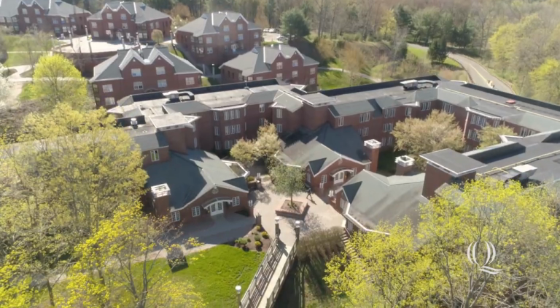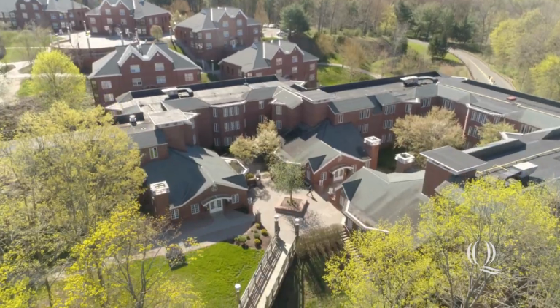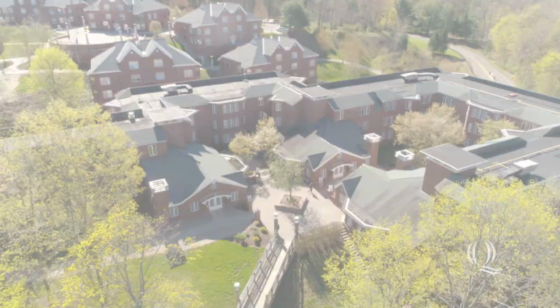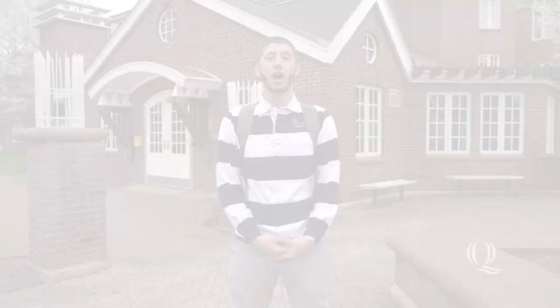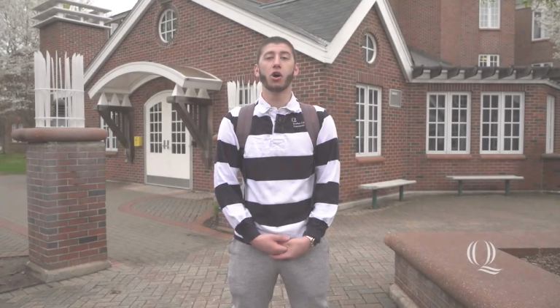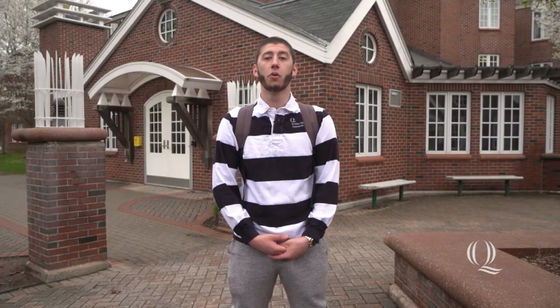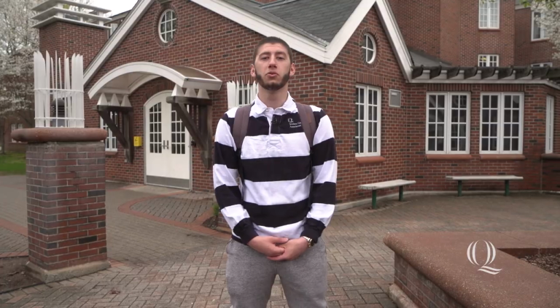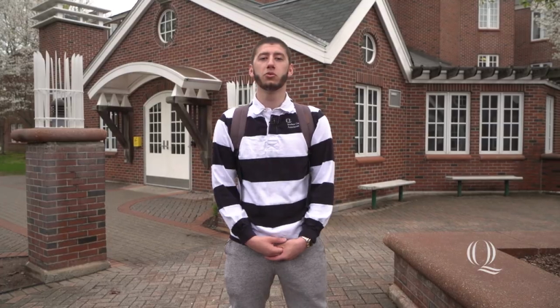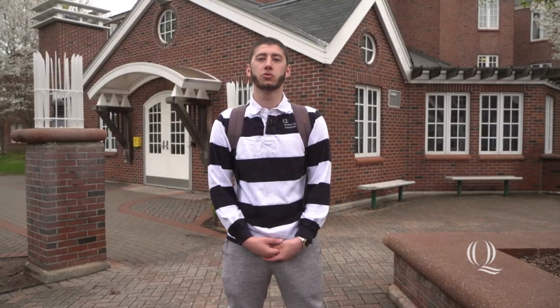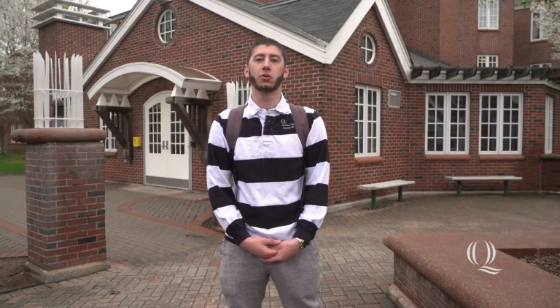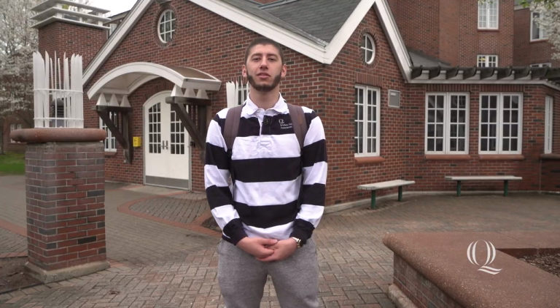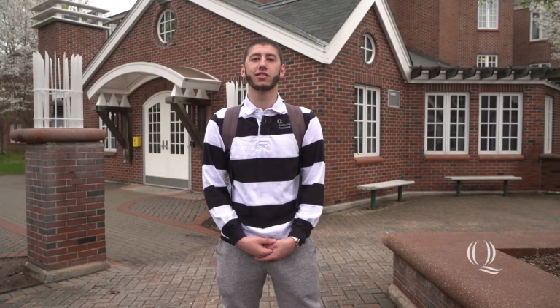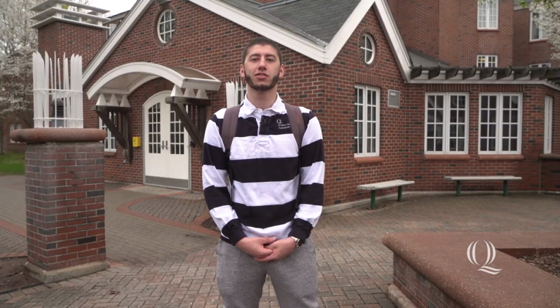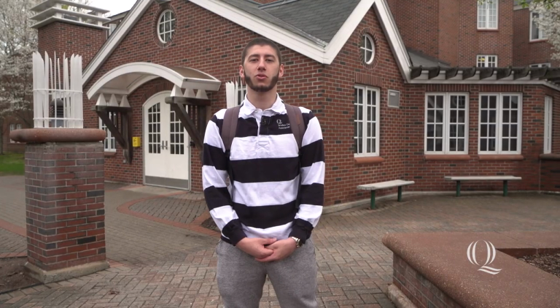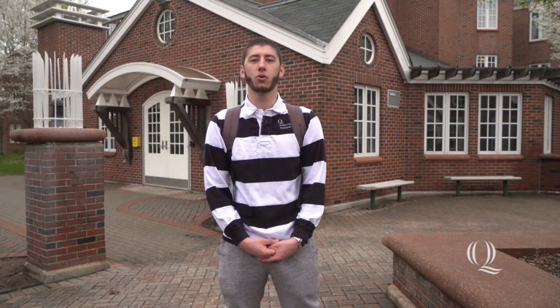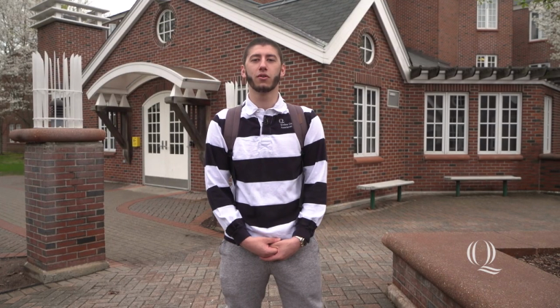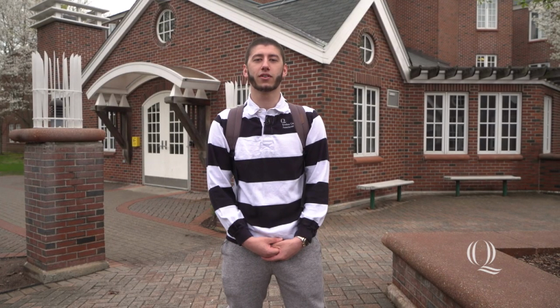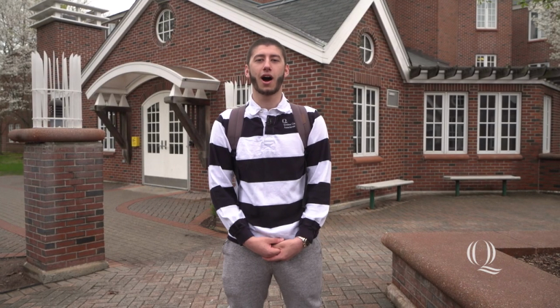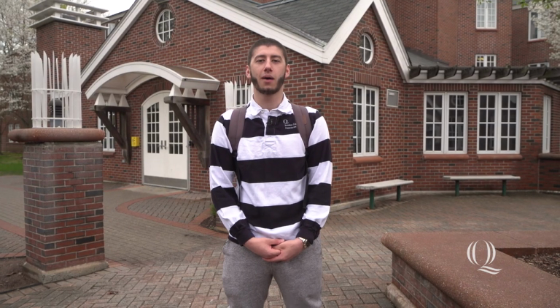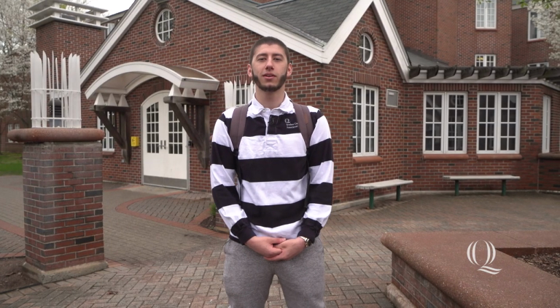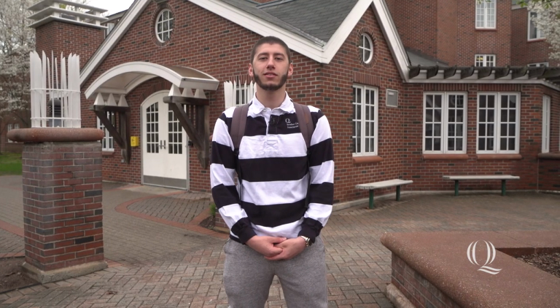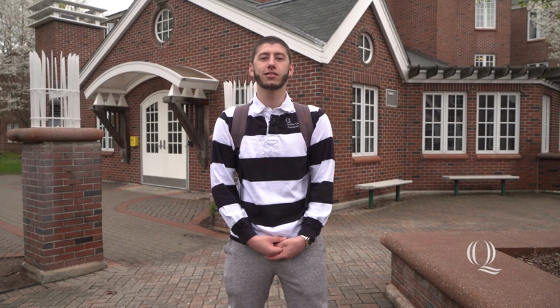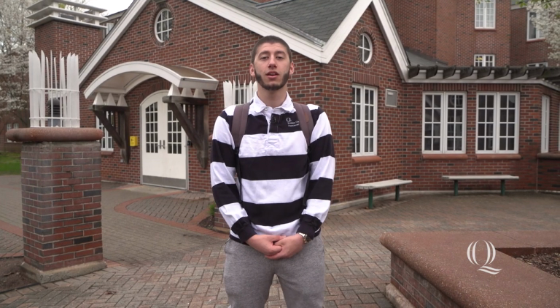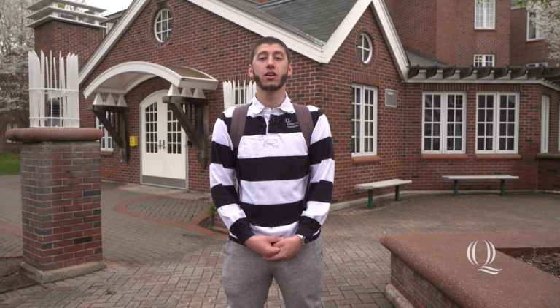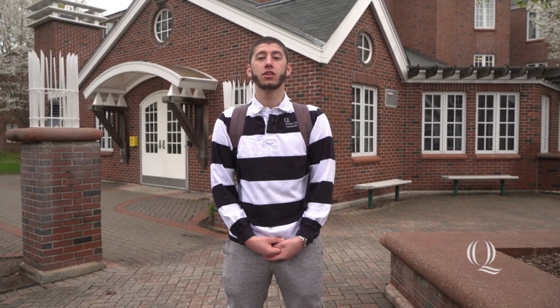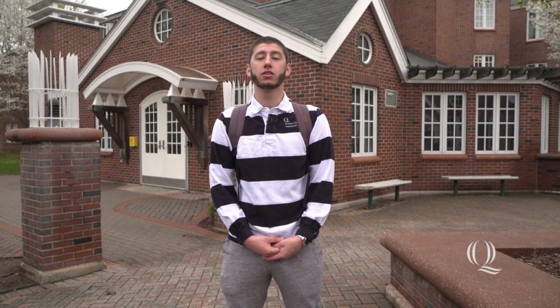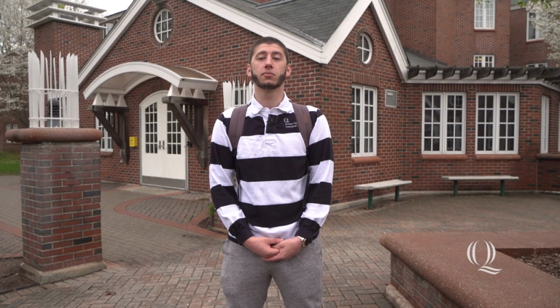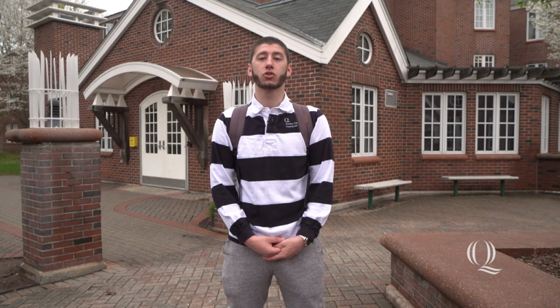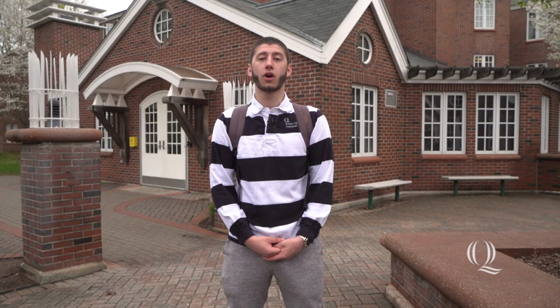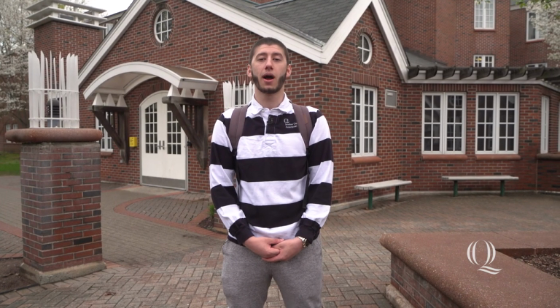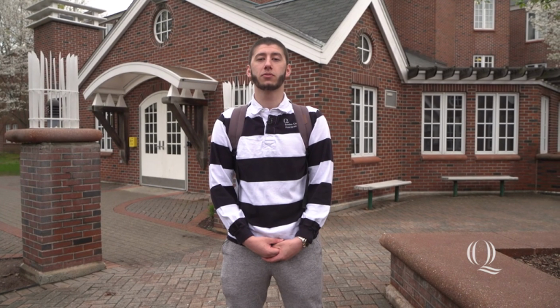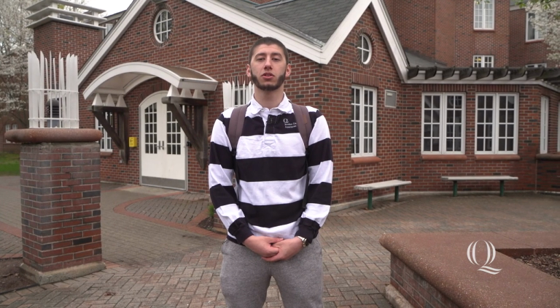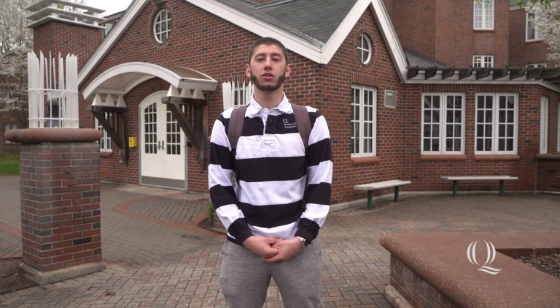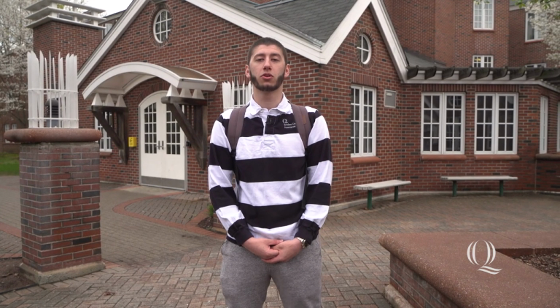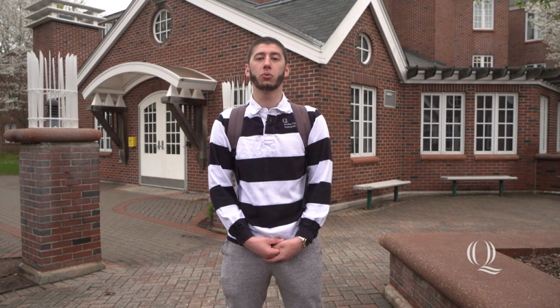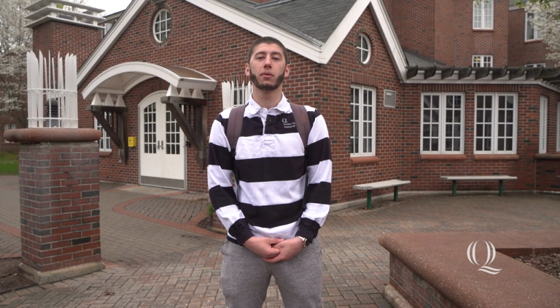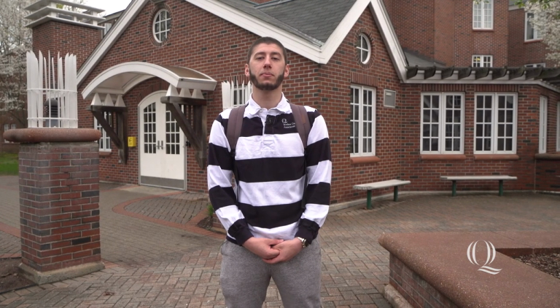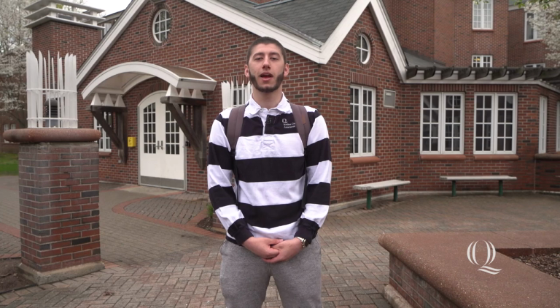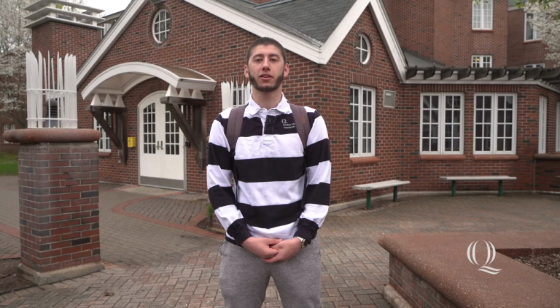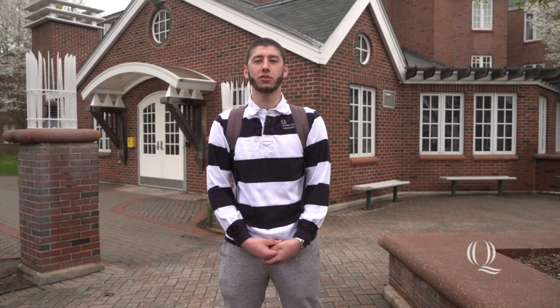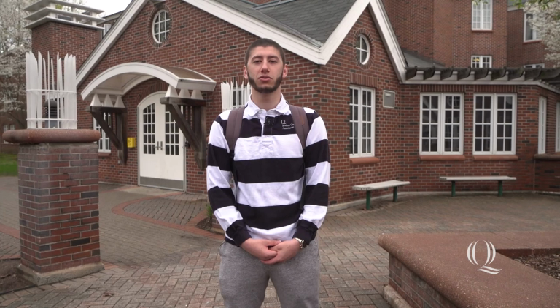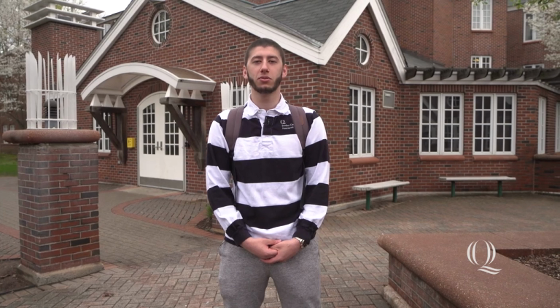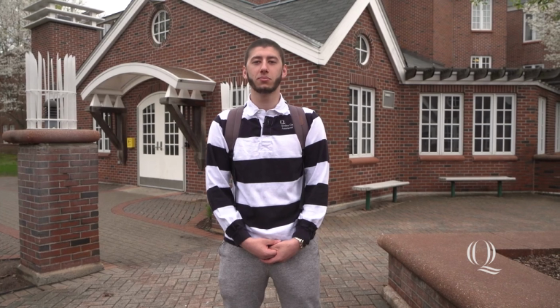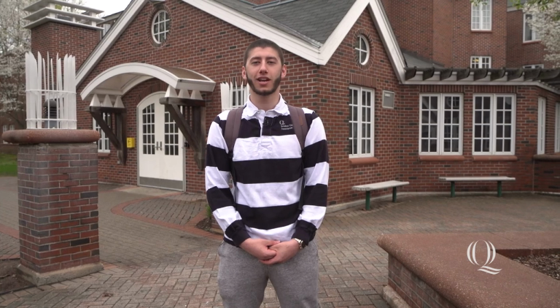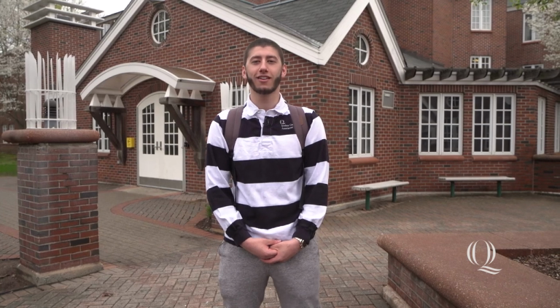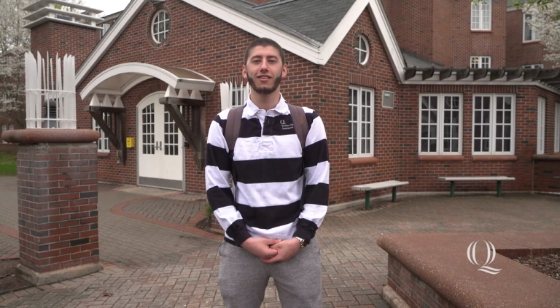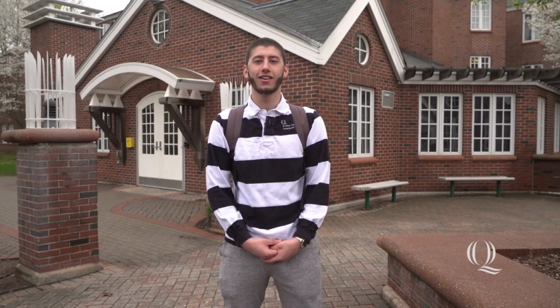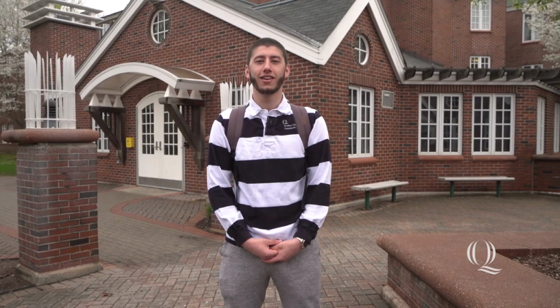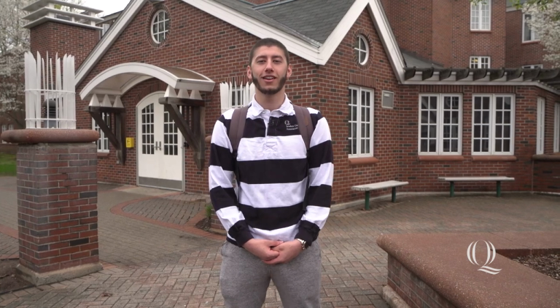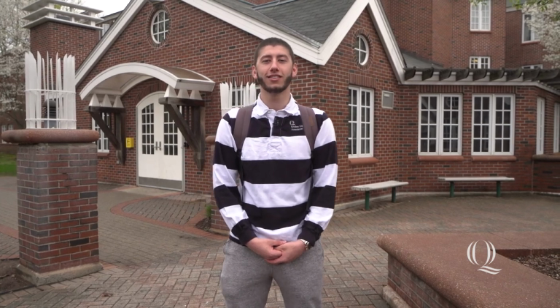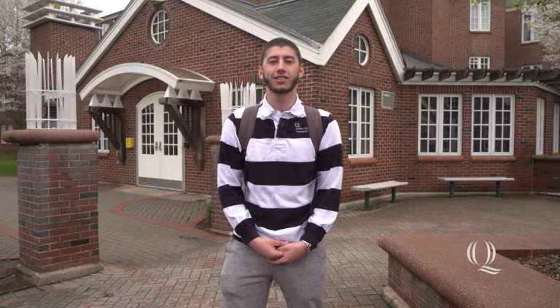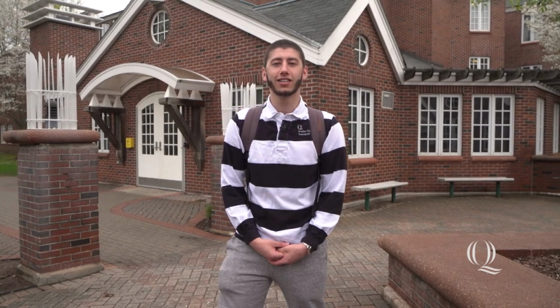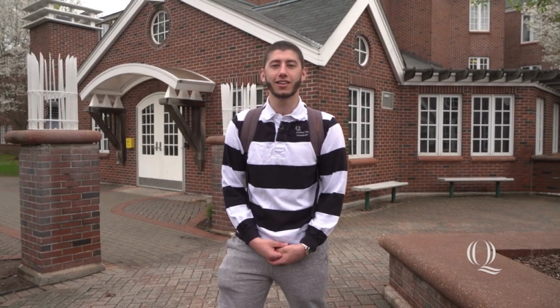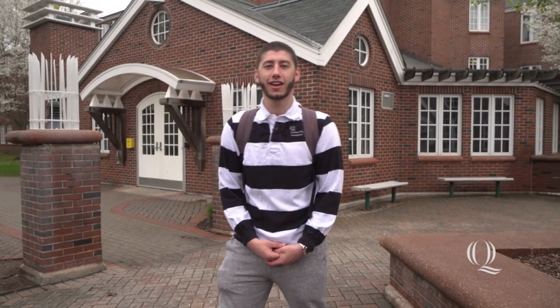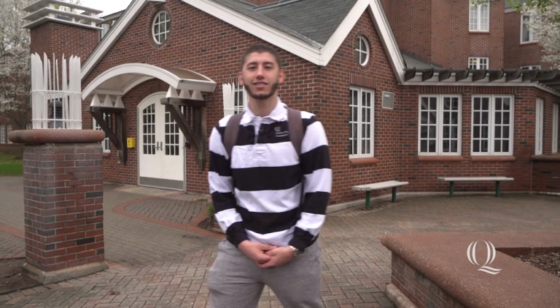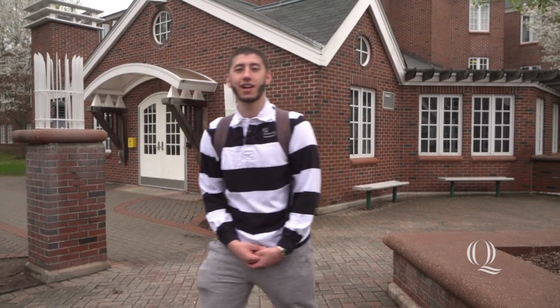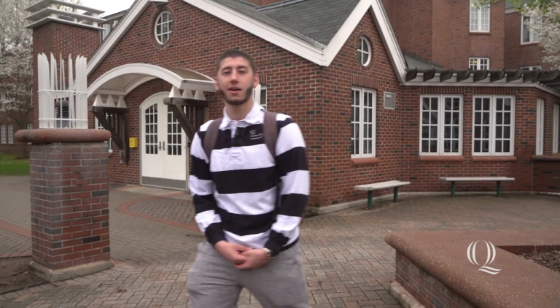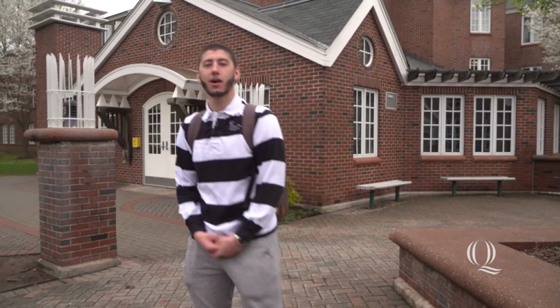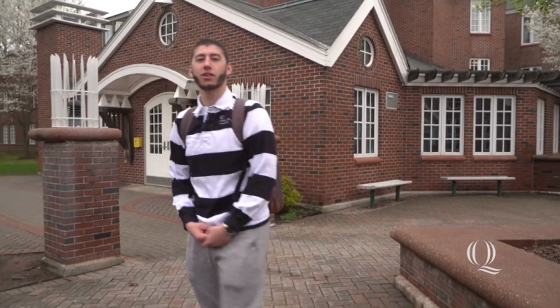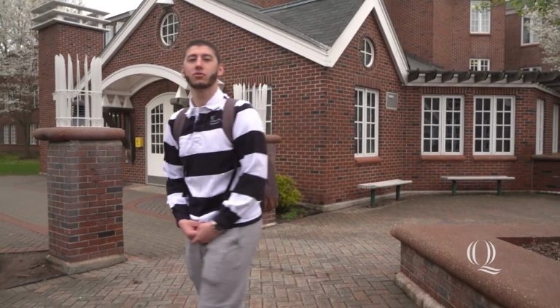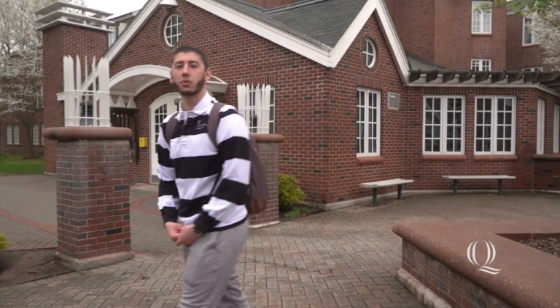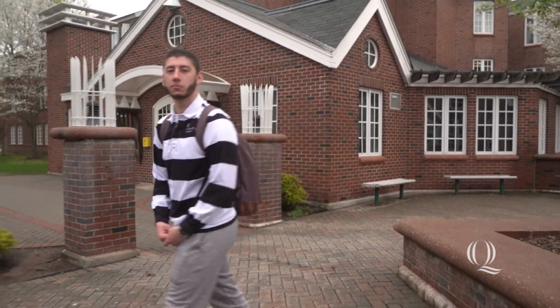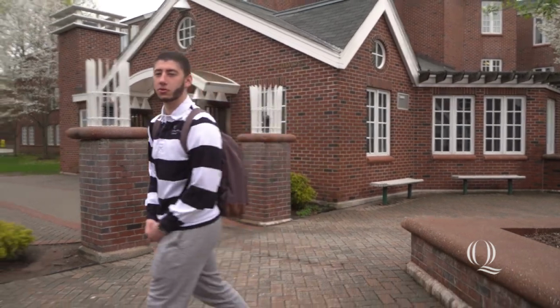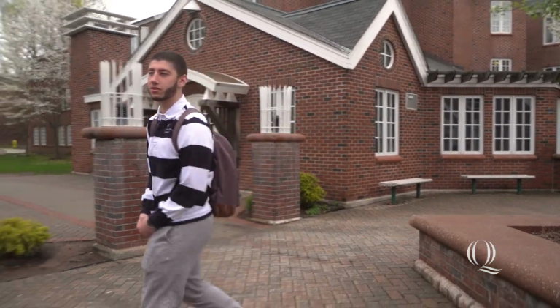I hope you enjoyed this tour of Commons. Subscribe to the Quinnipiac YouTube channel and see you next time on Dorm Tours.